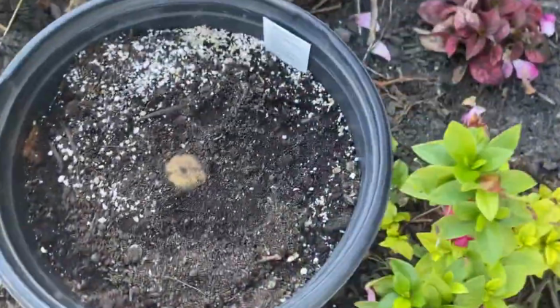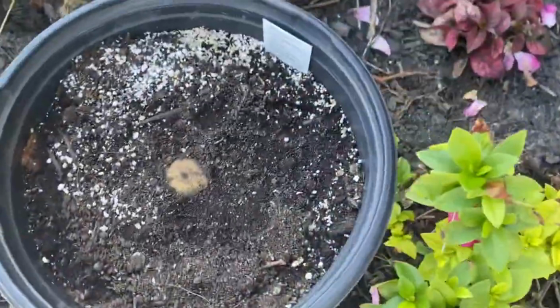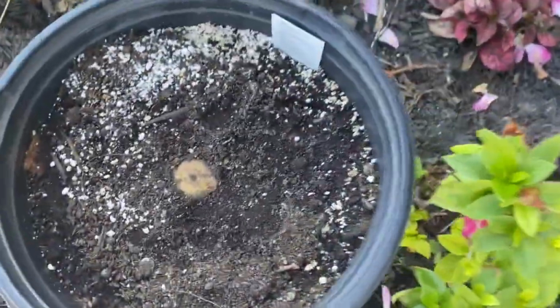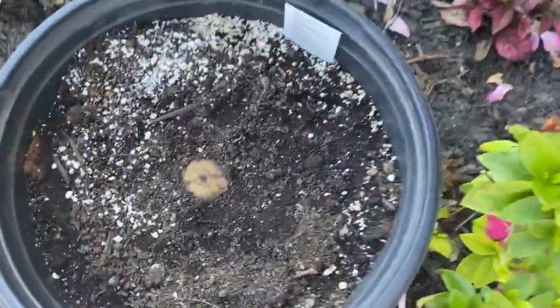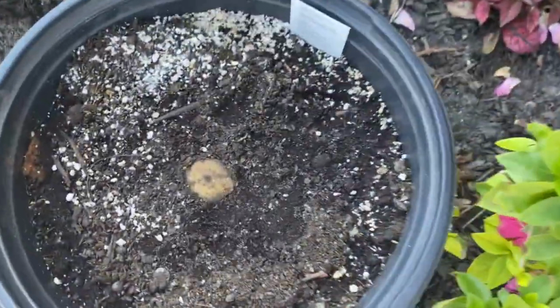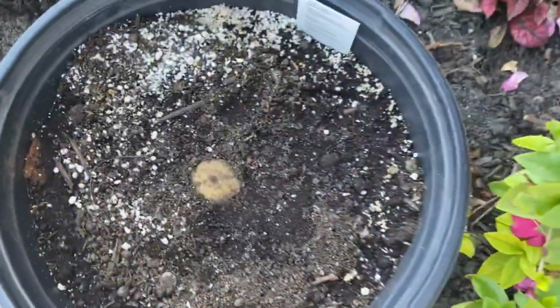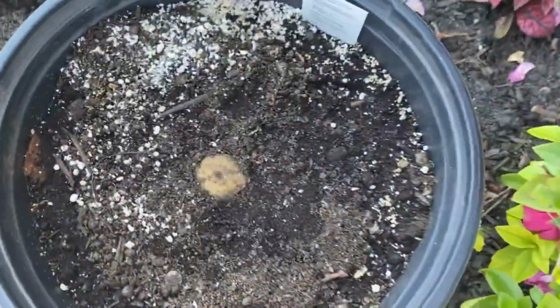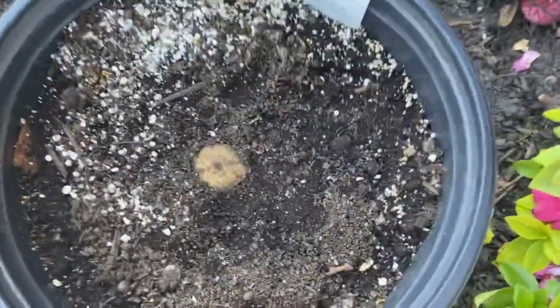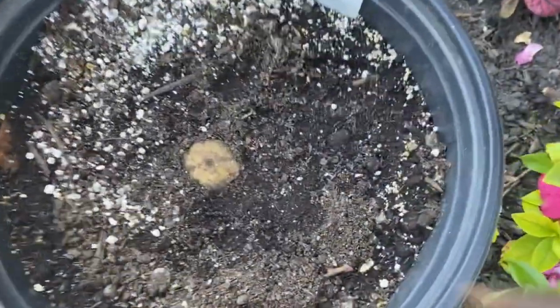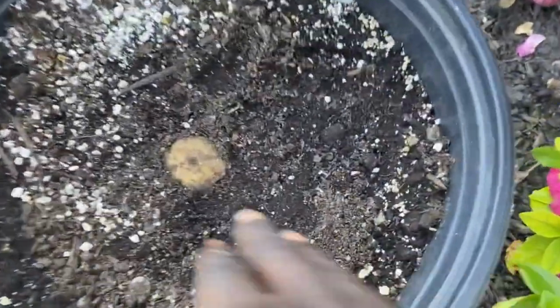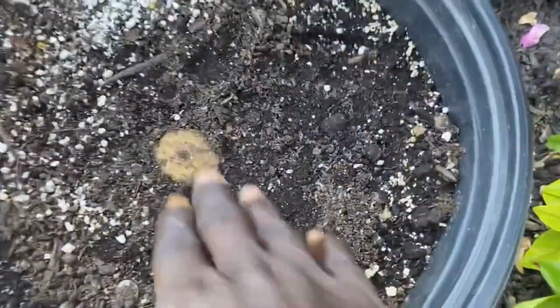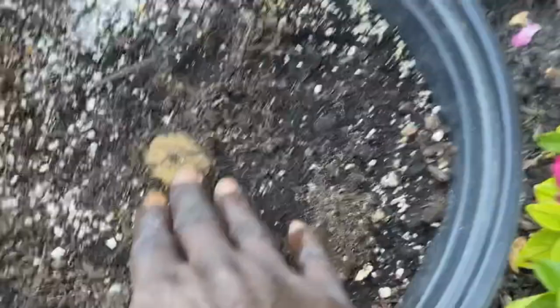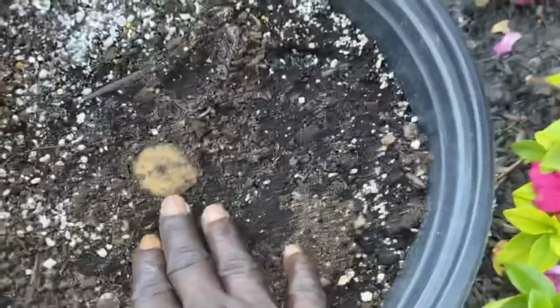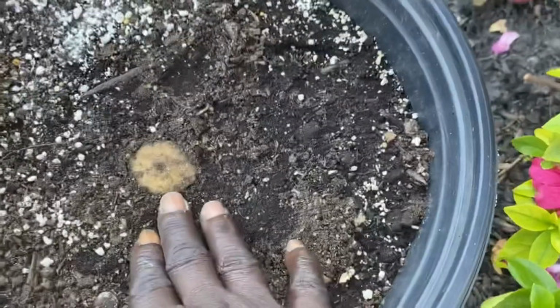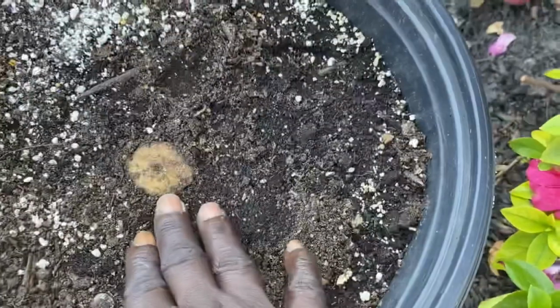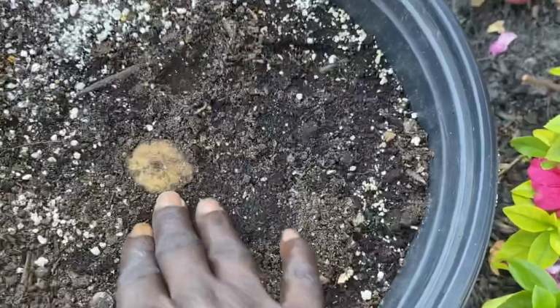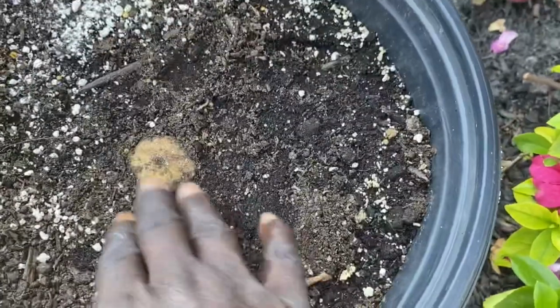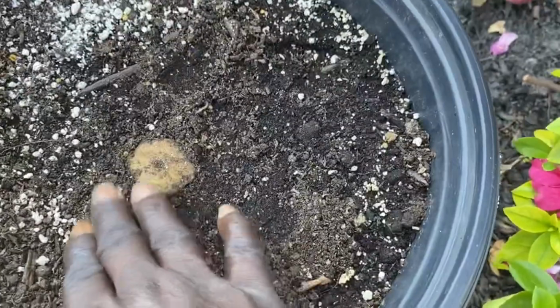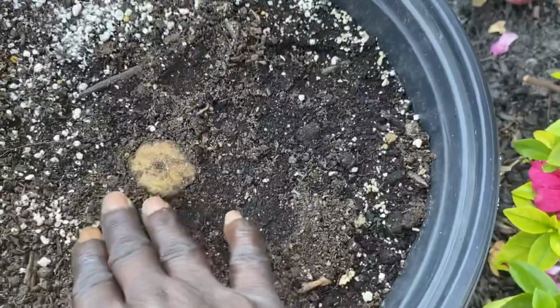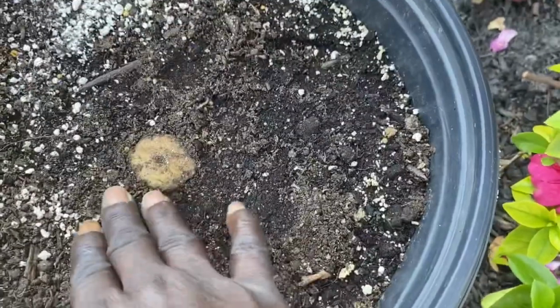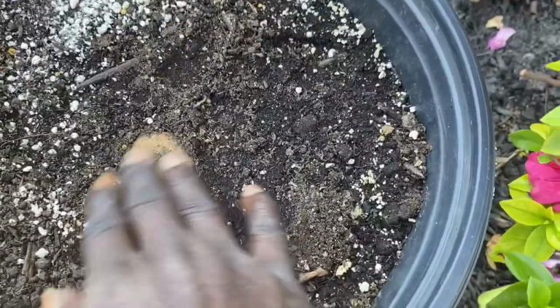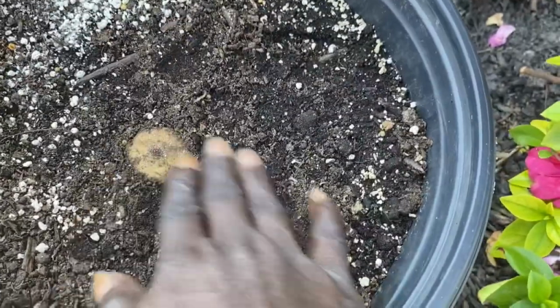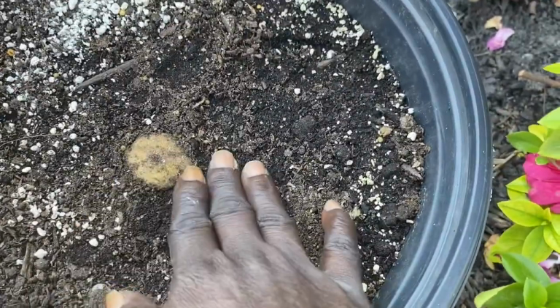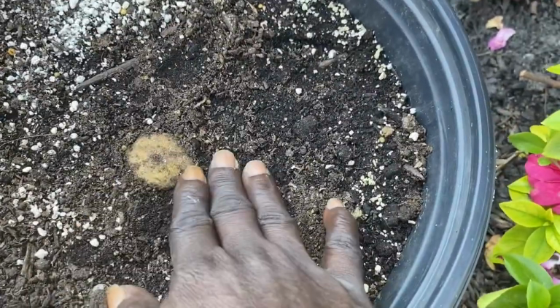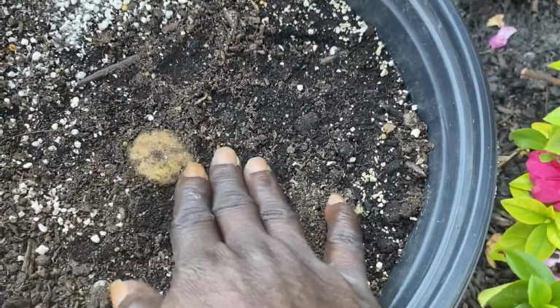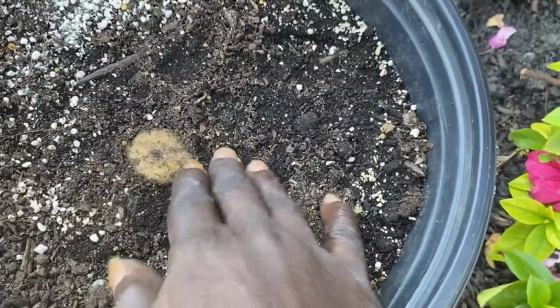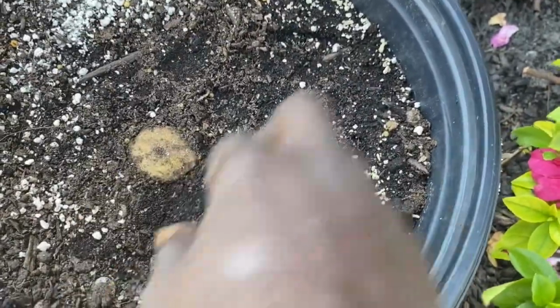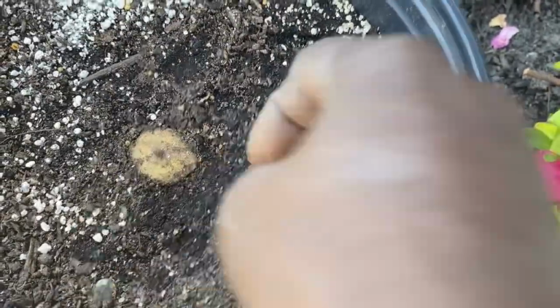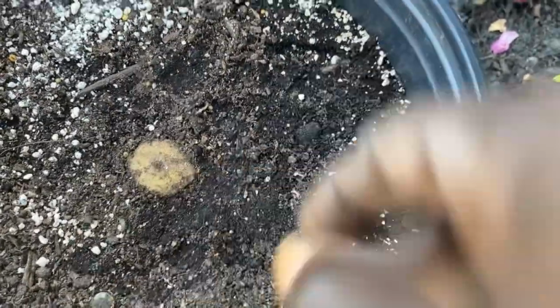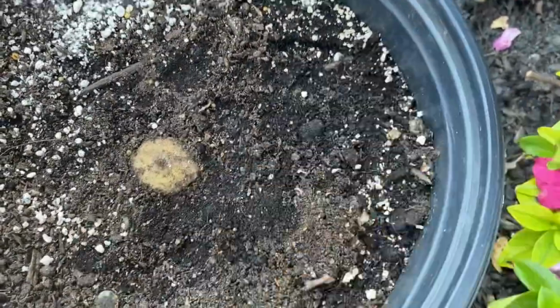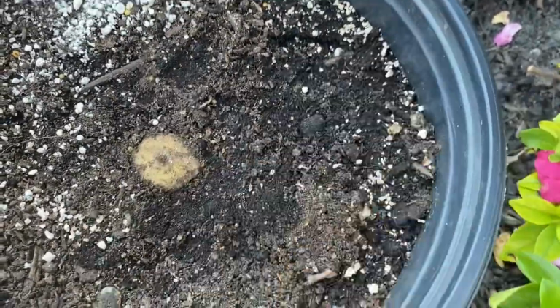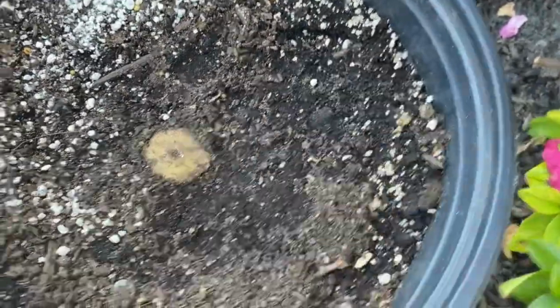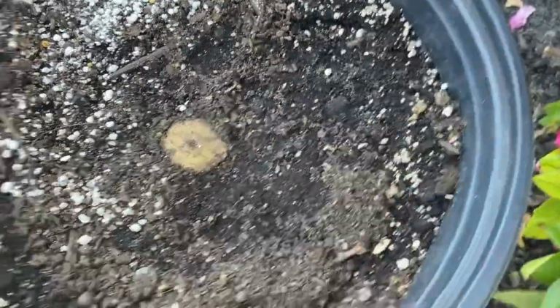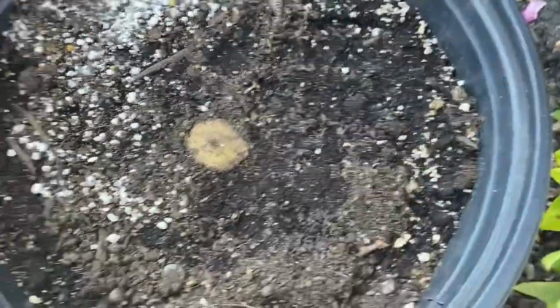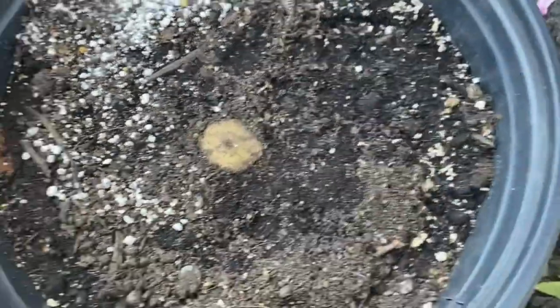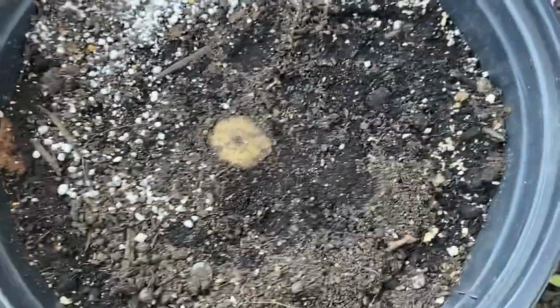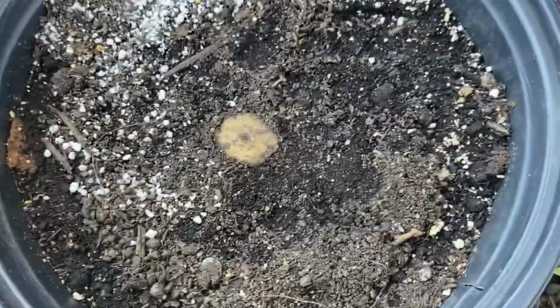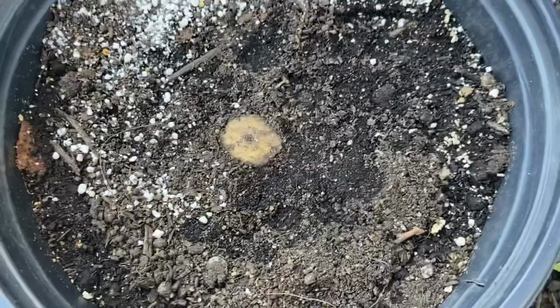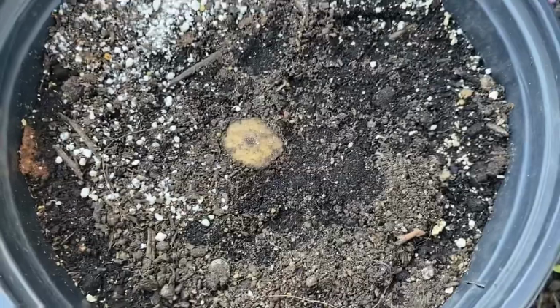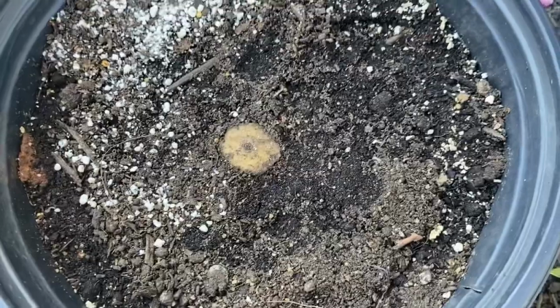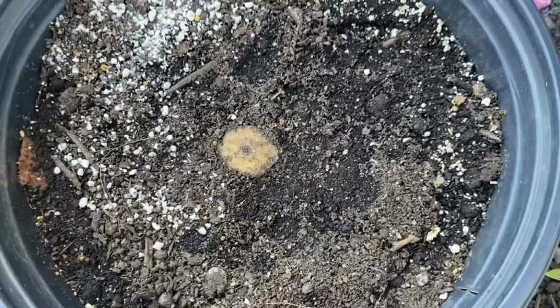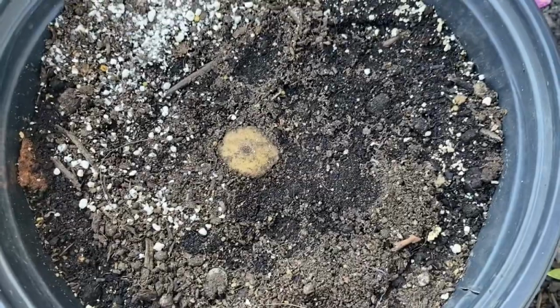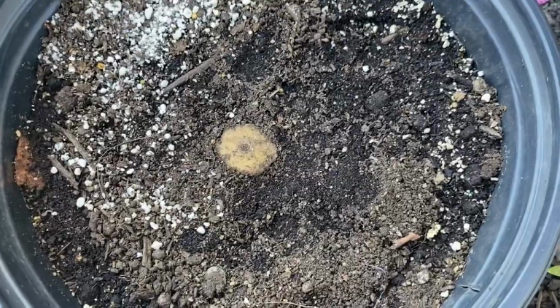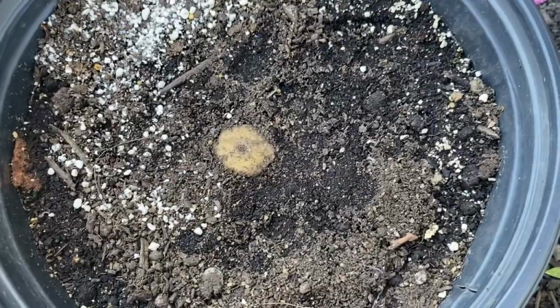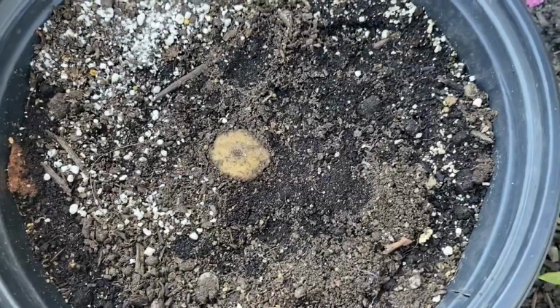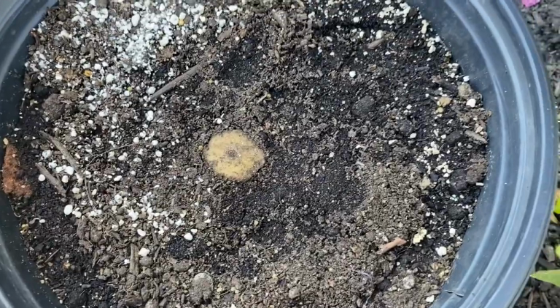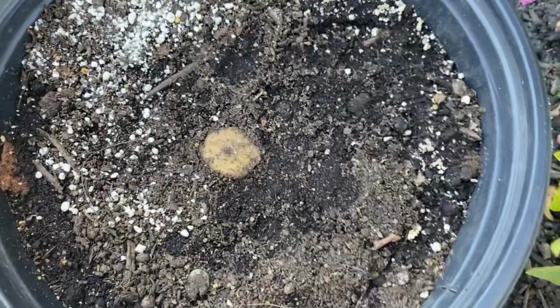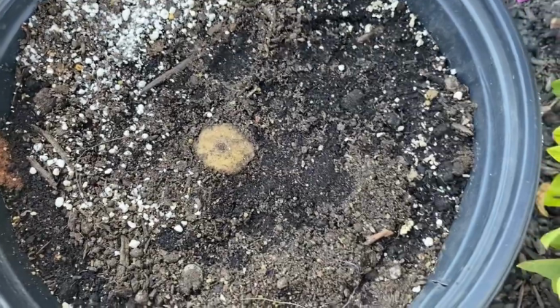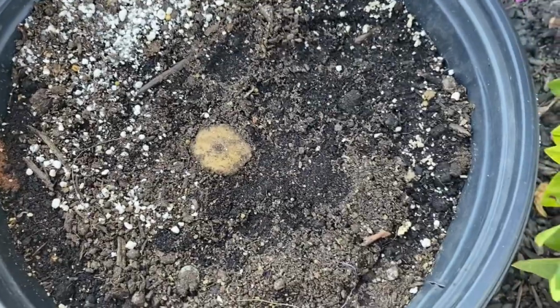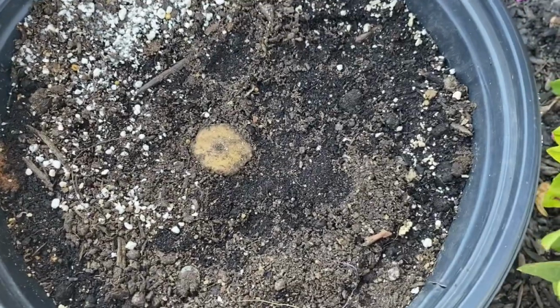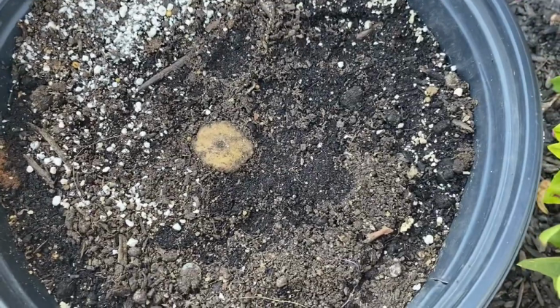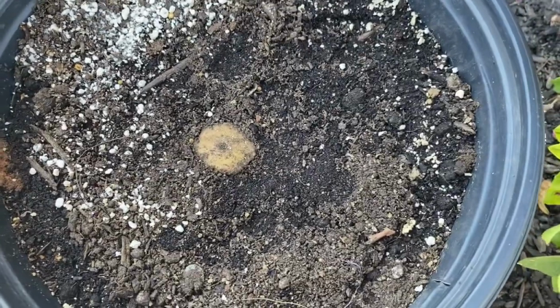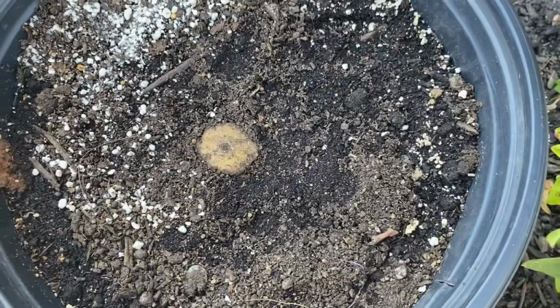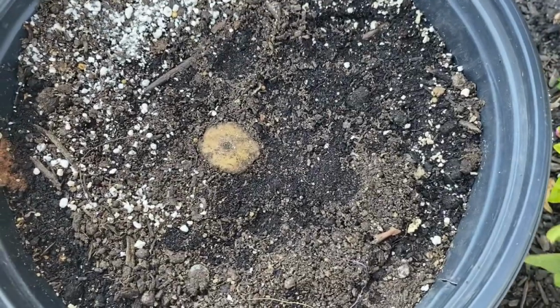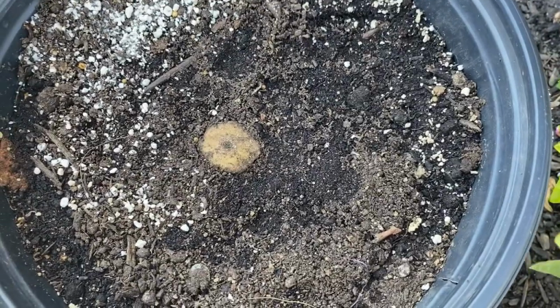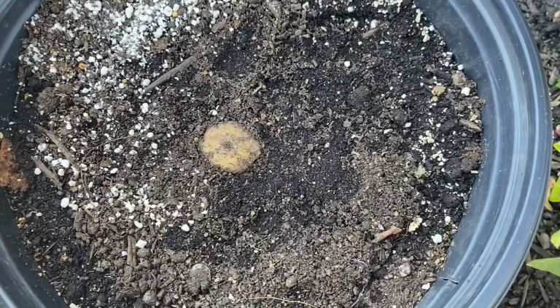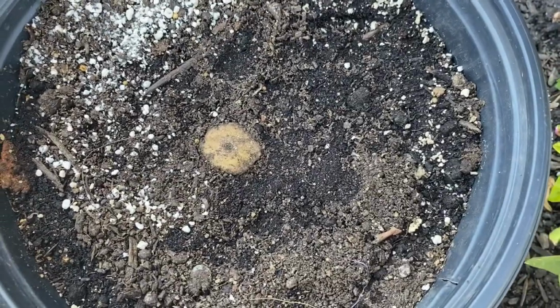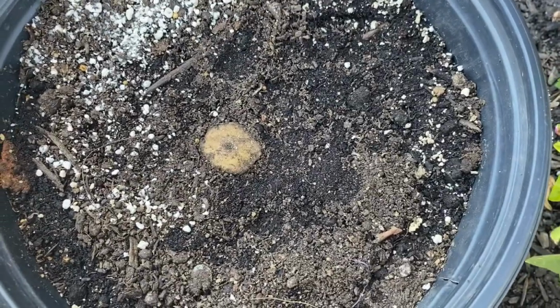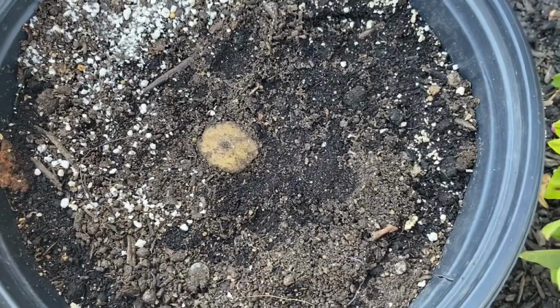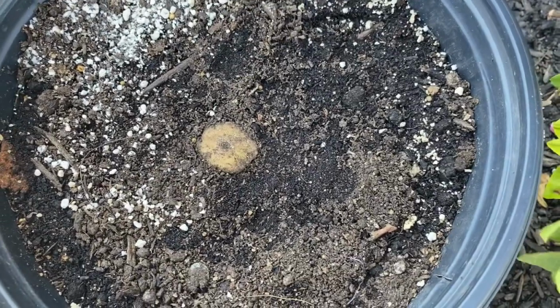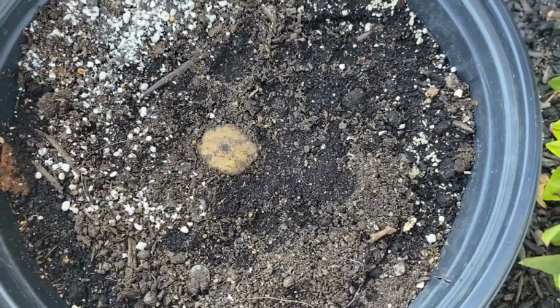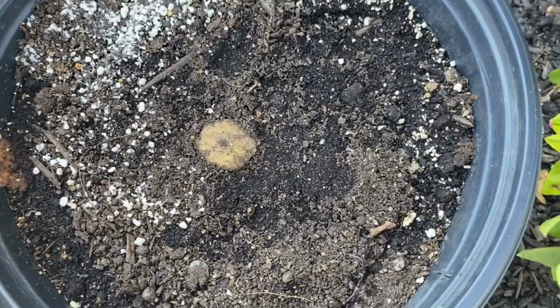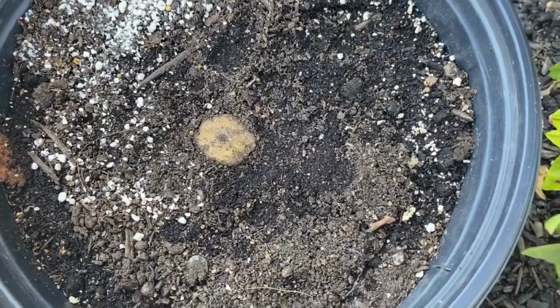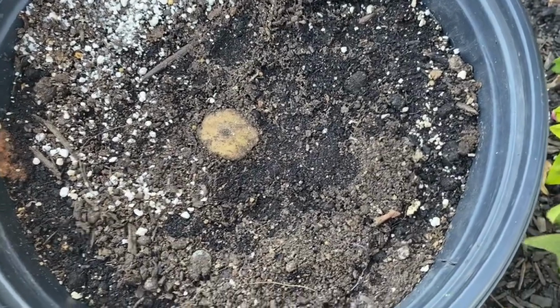This is broccoli — I can't wait for this to start growing up. I did see it has new roots on it, so that's awesome.